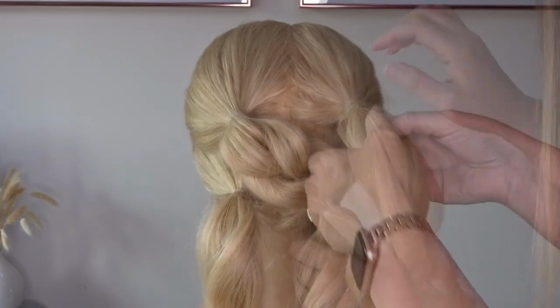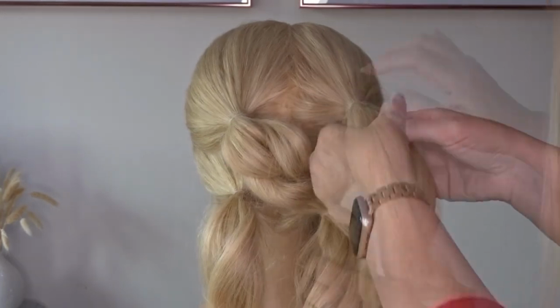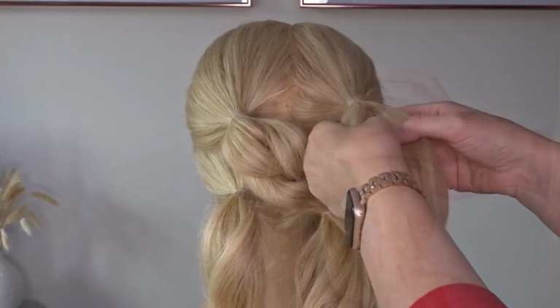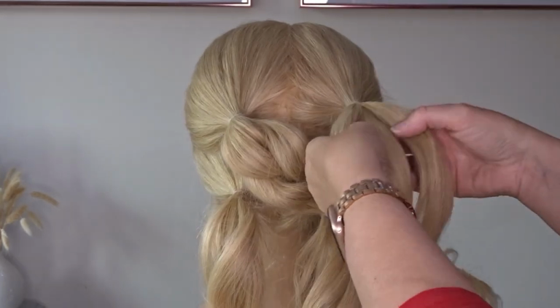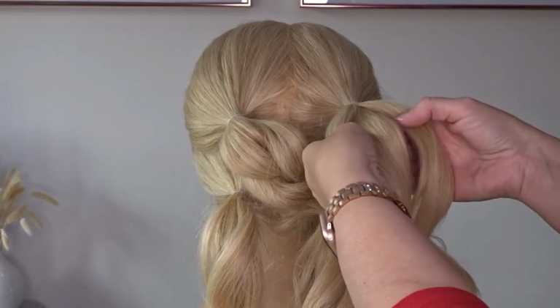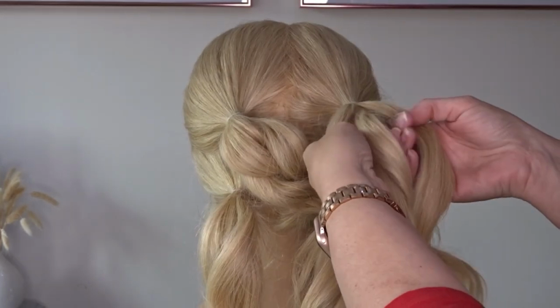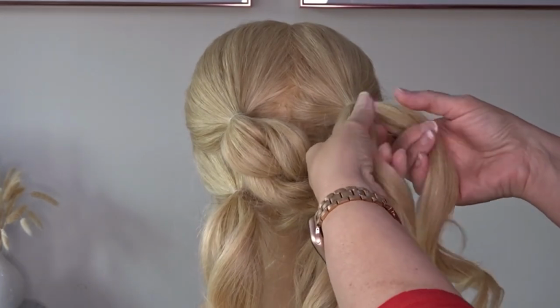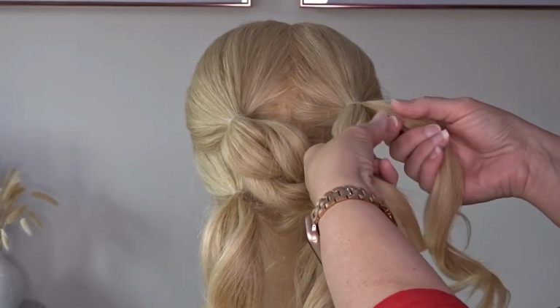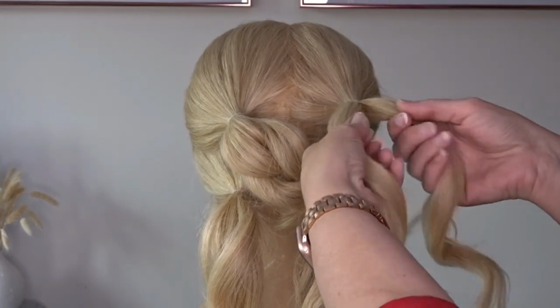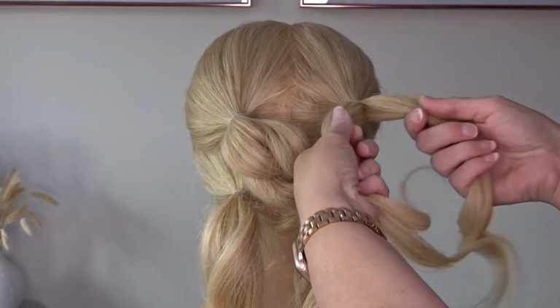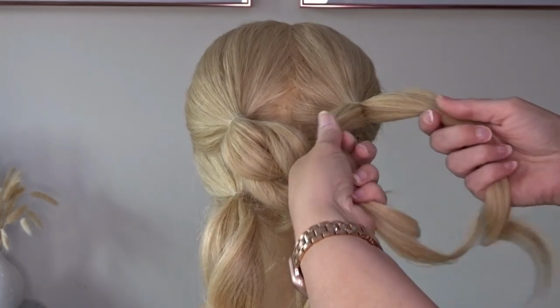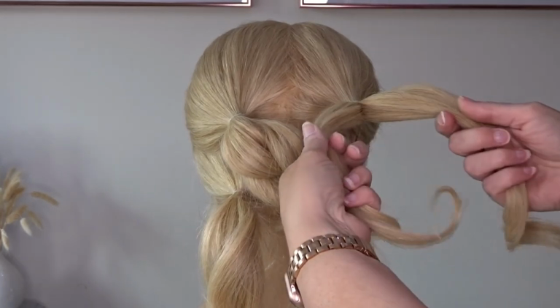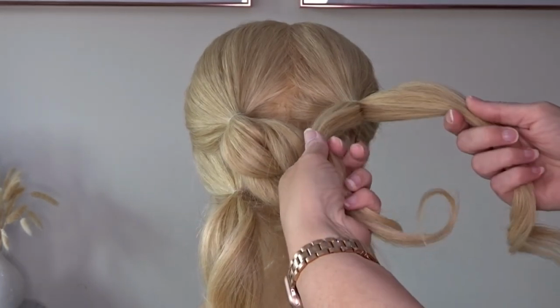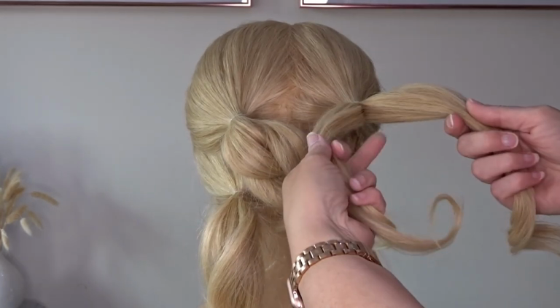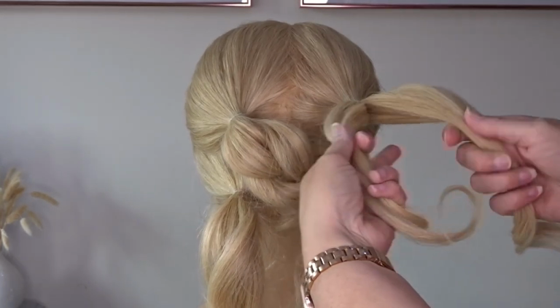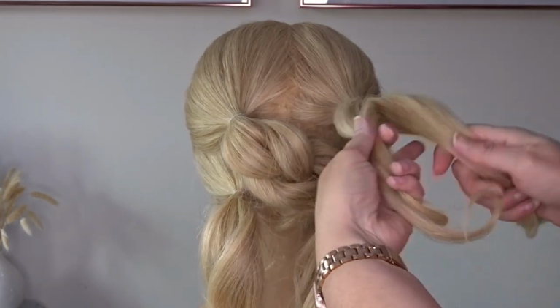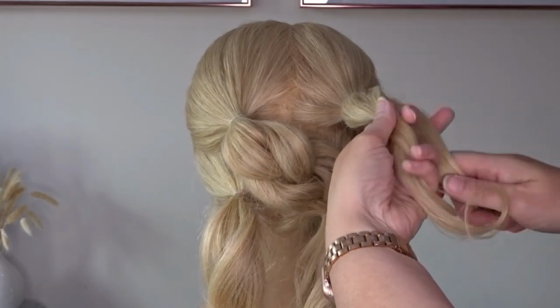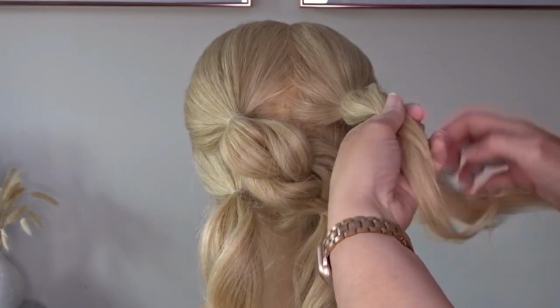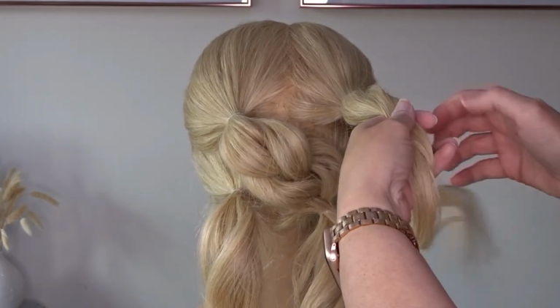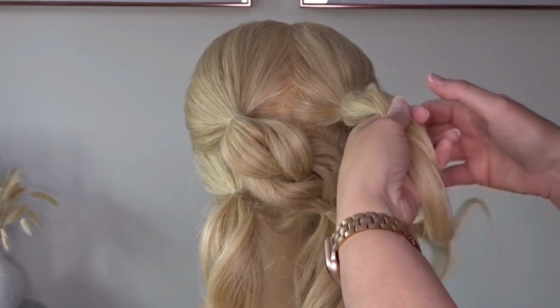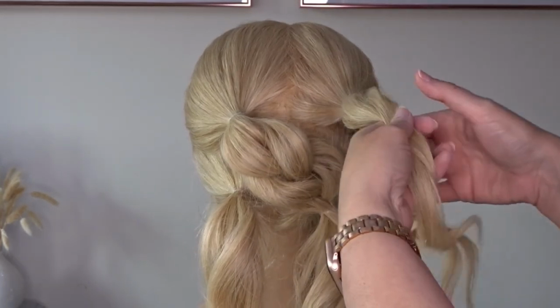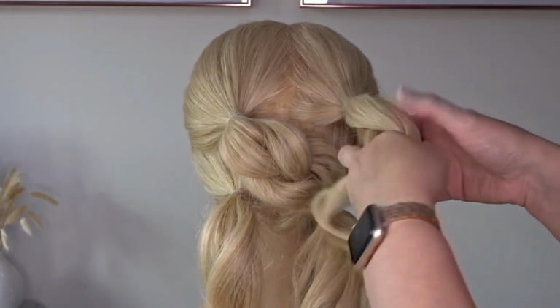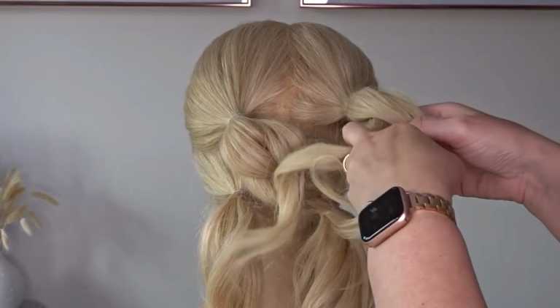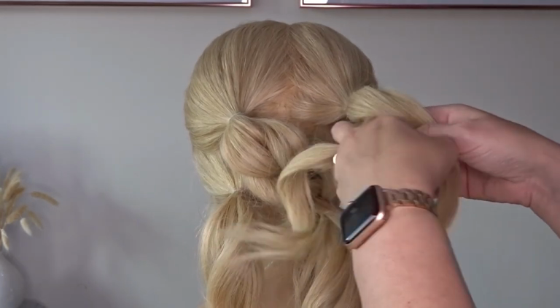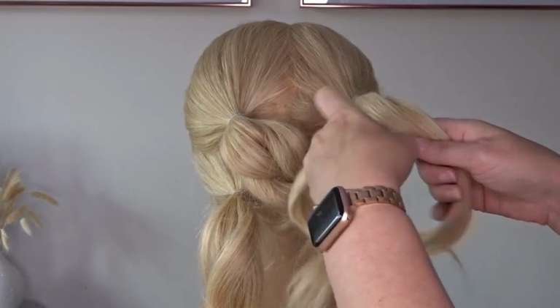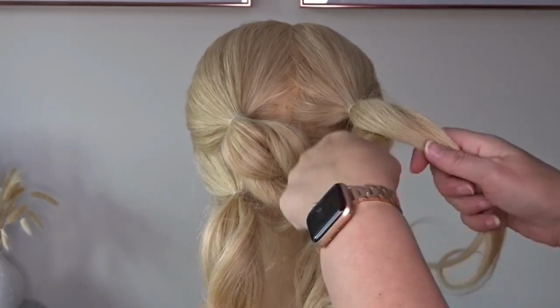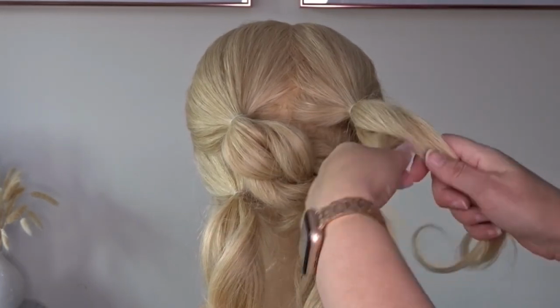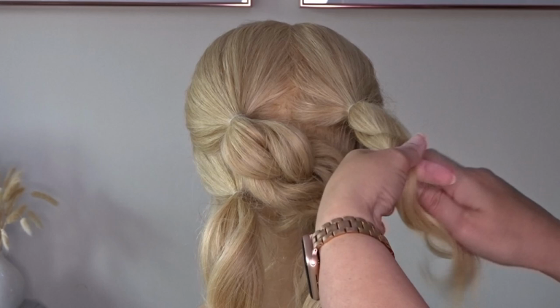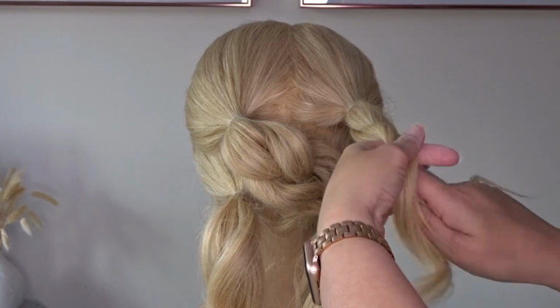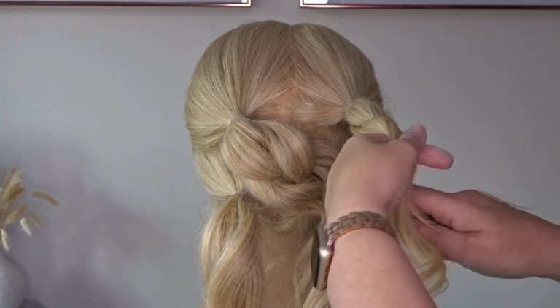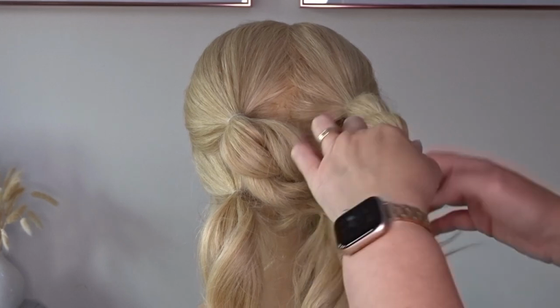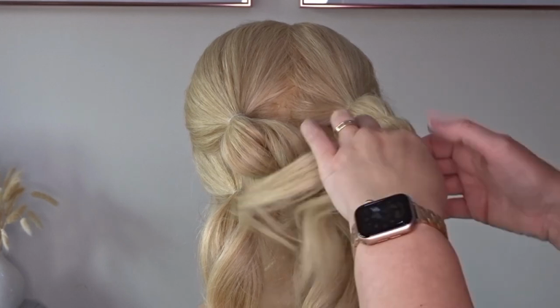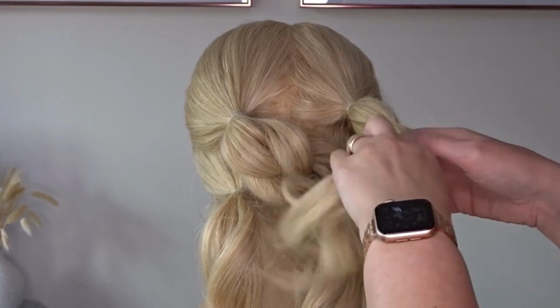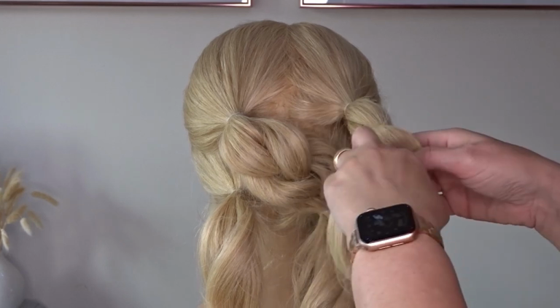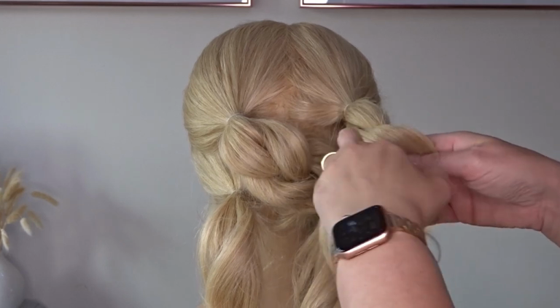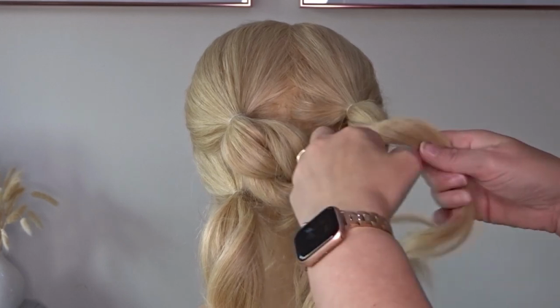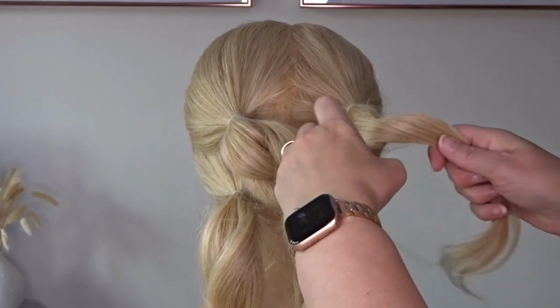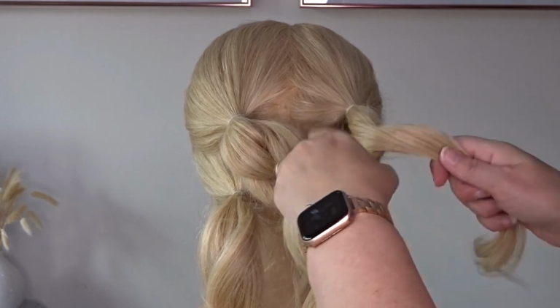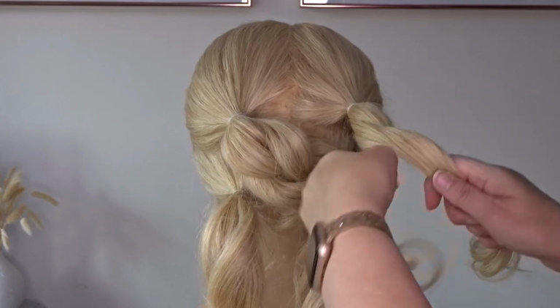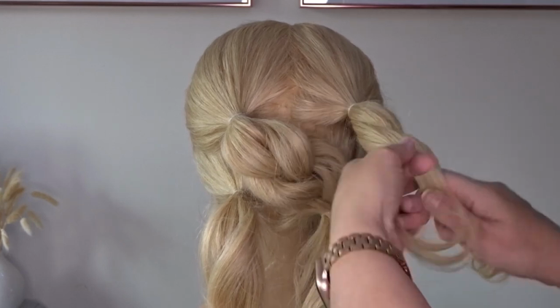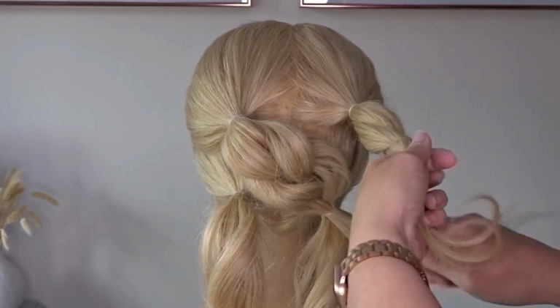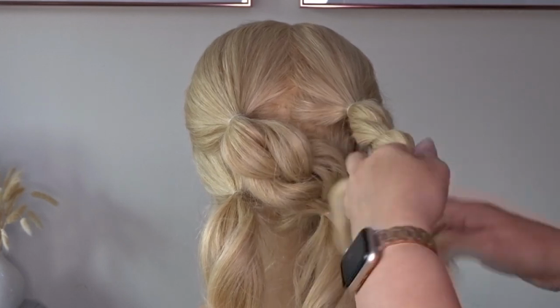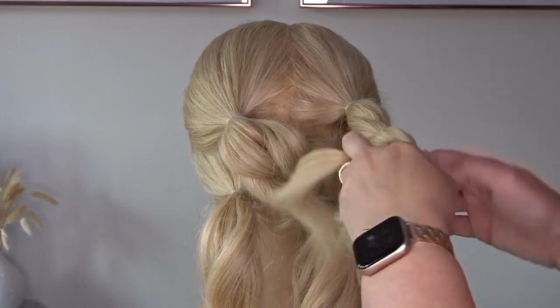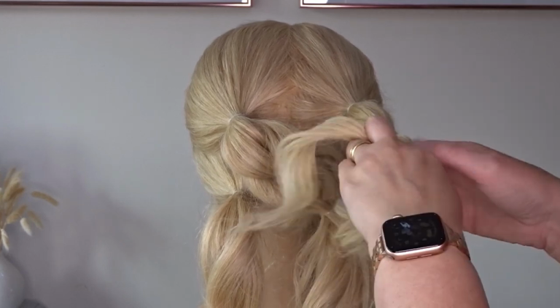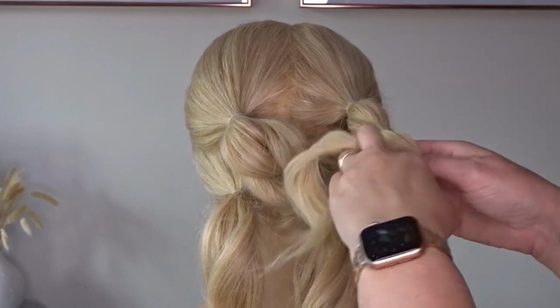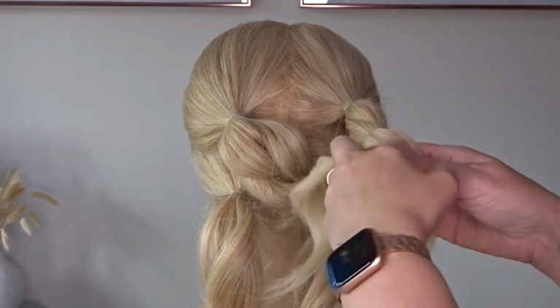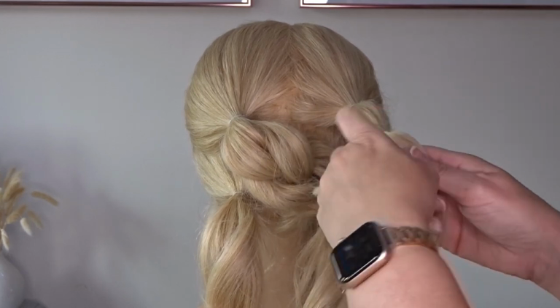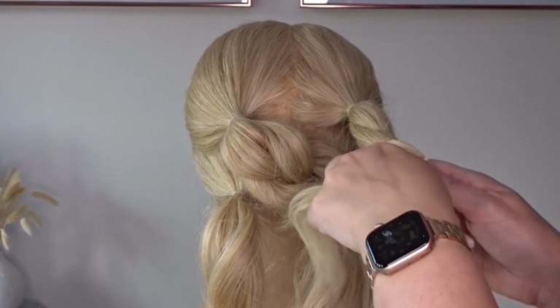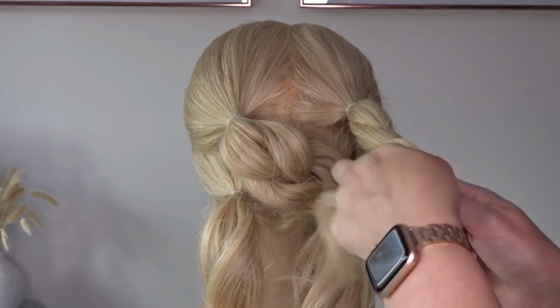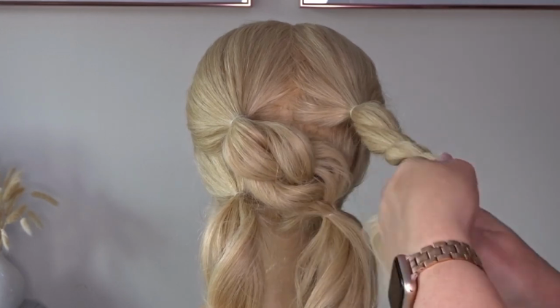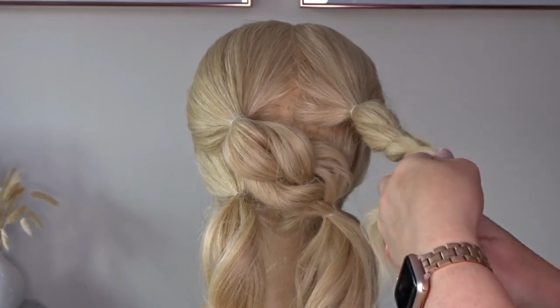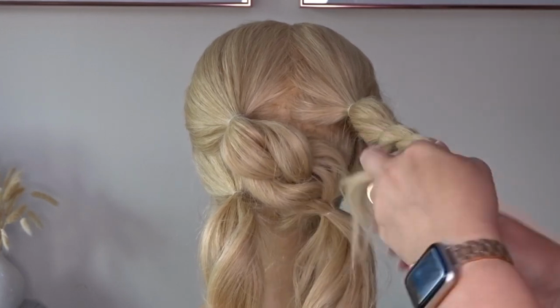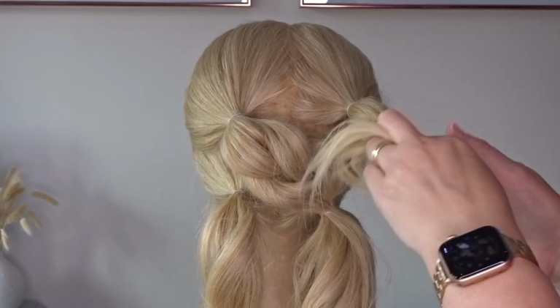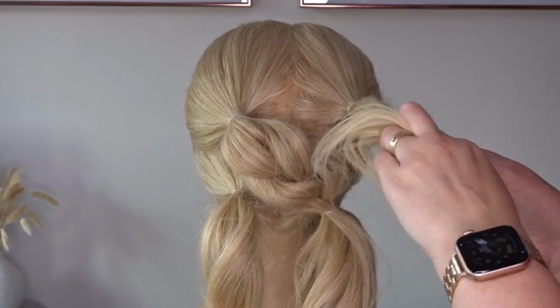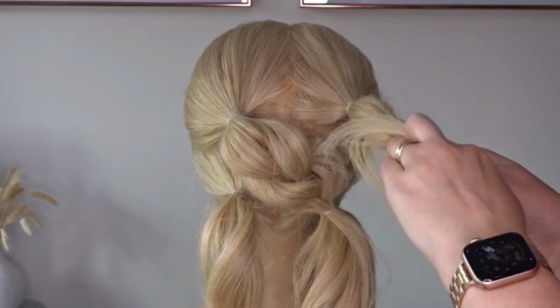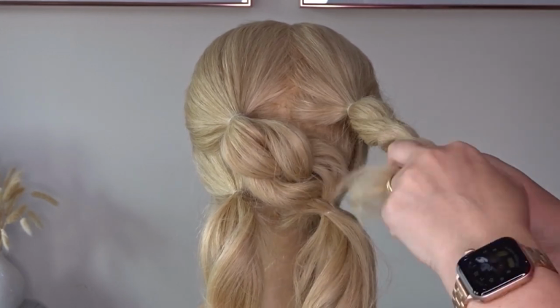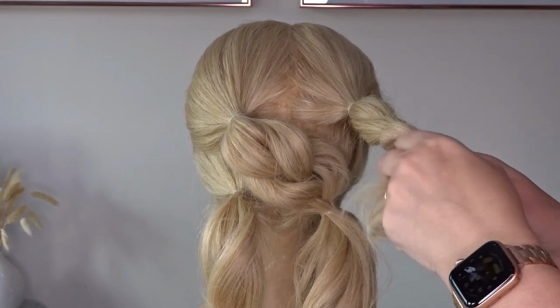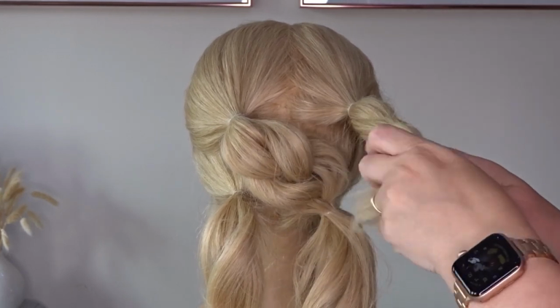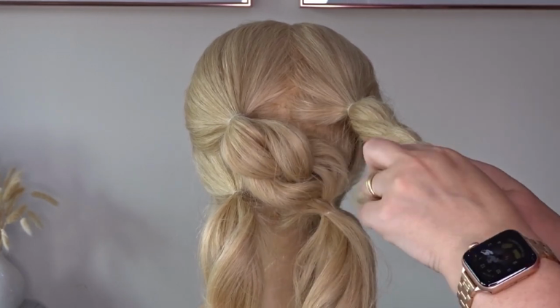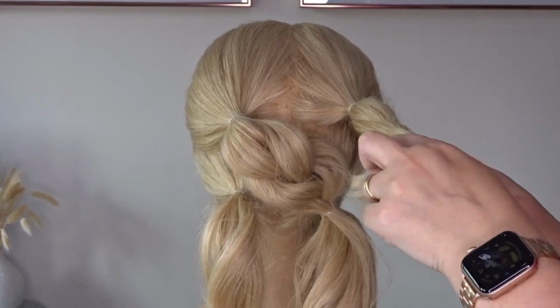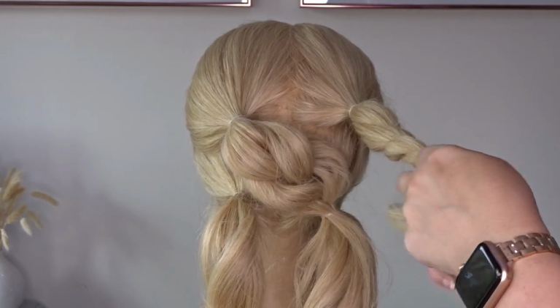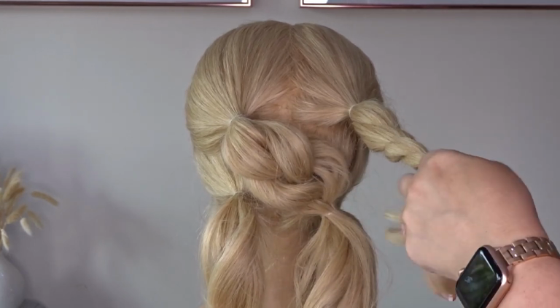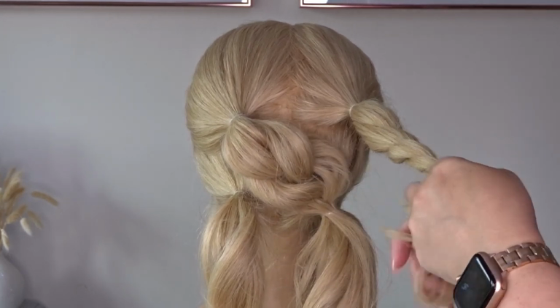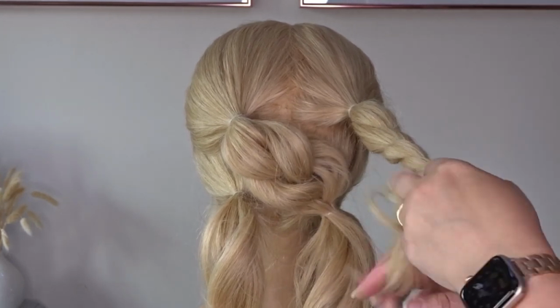Now we're going to take that top right hand ponytail, split it in half and wrap the sections around one another to create a twist.